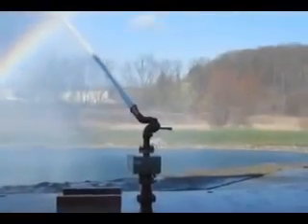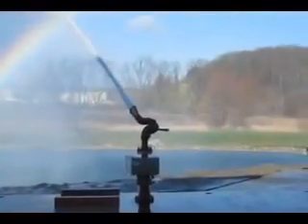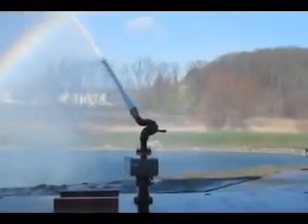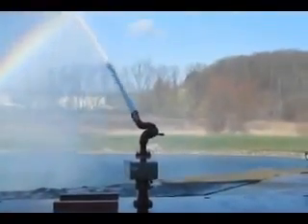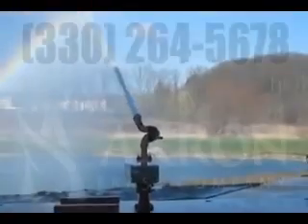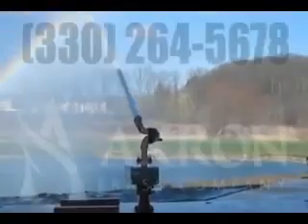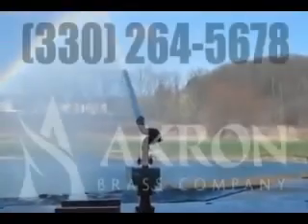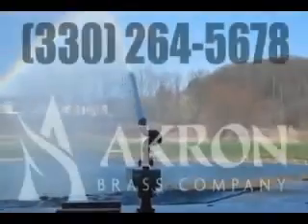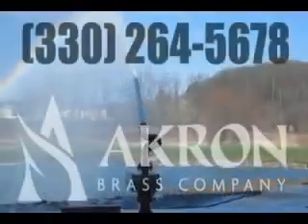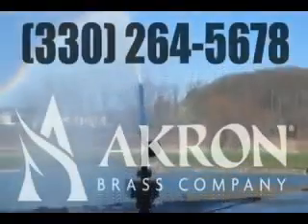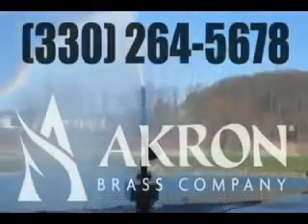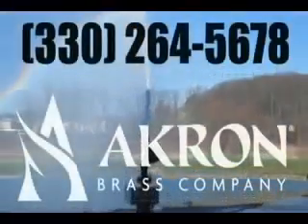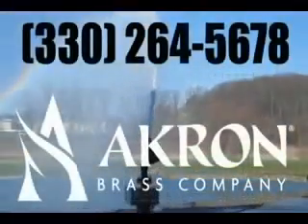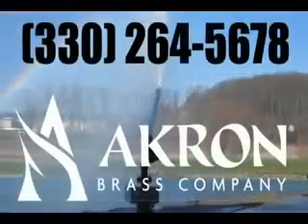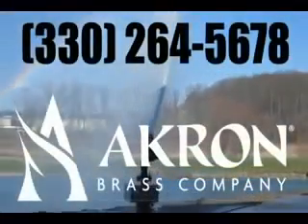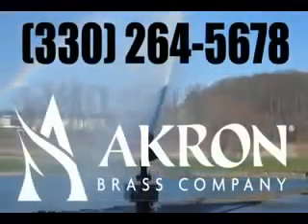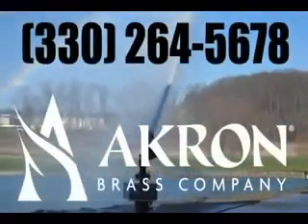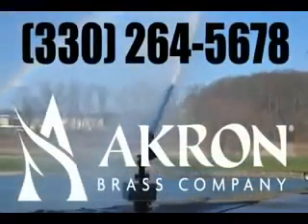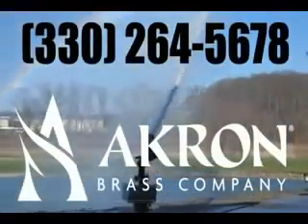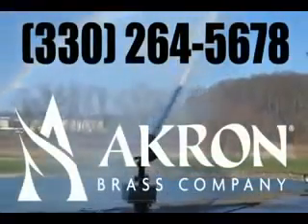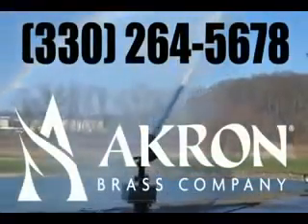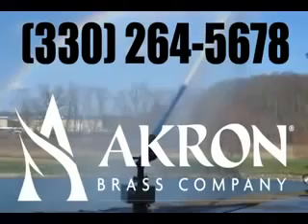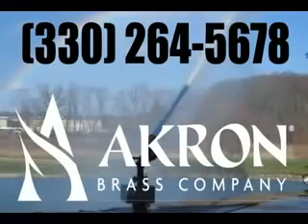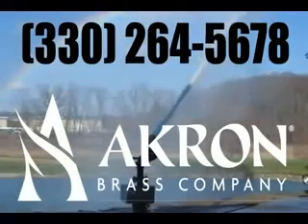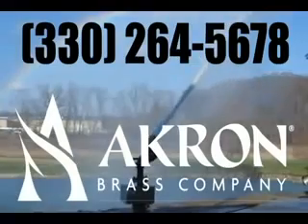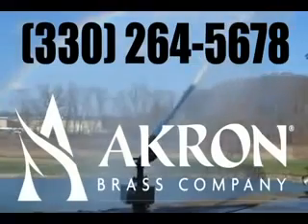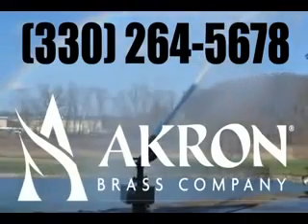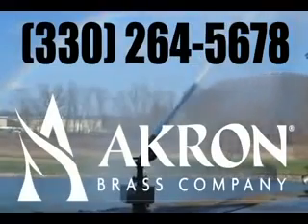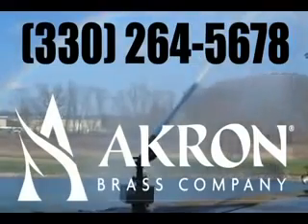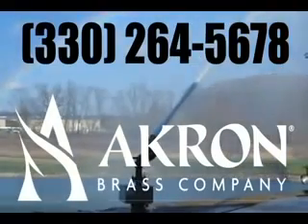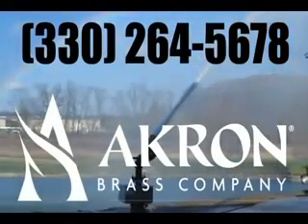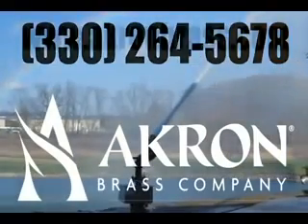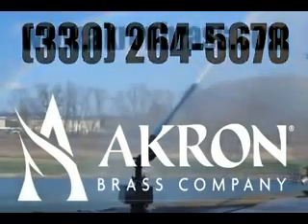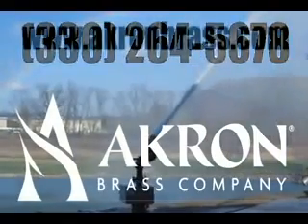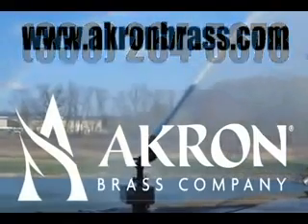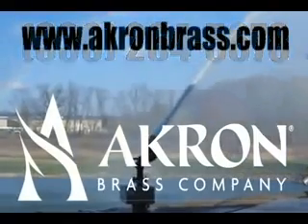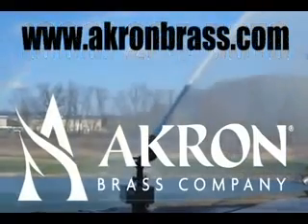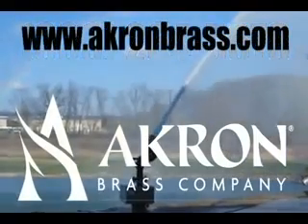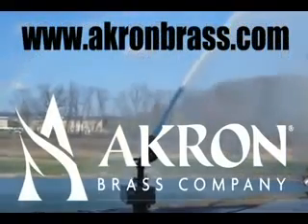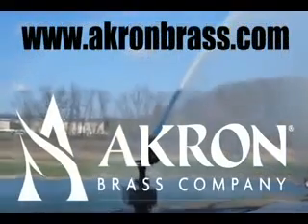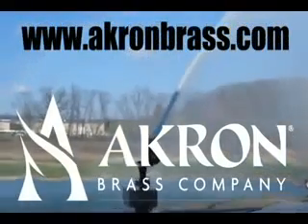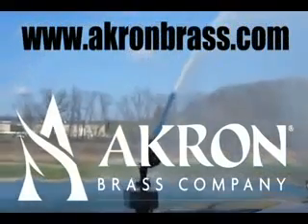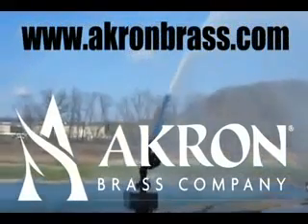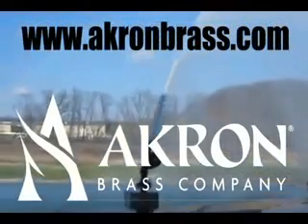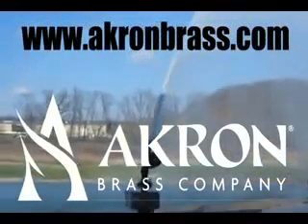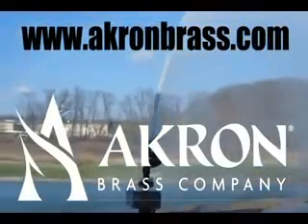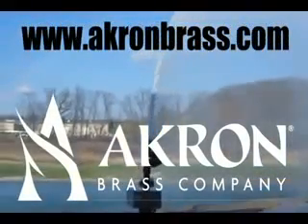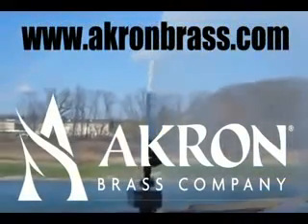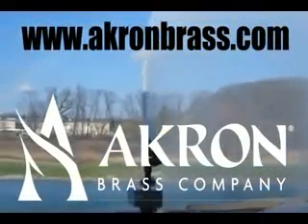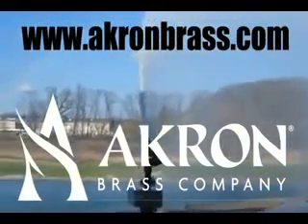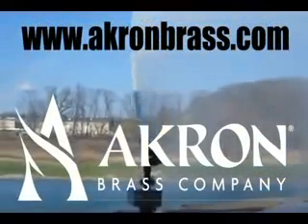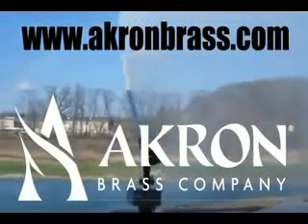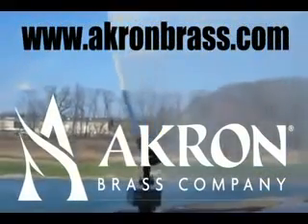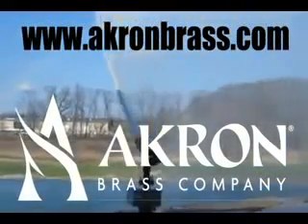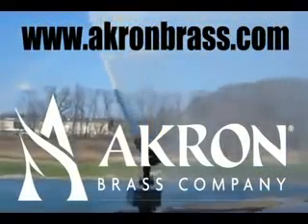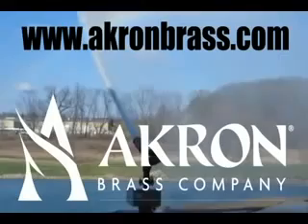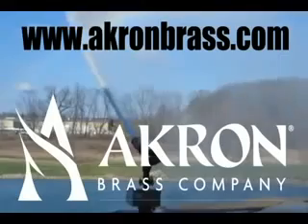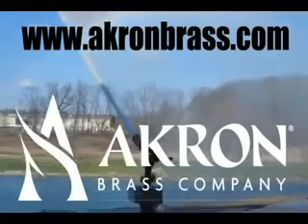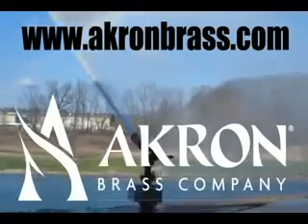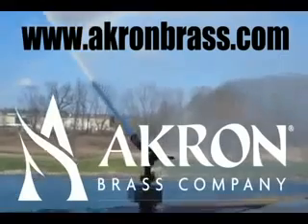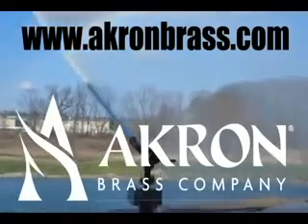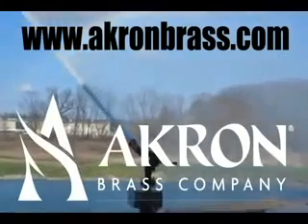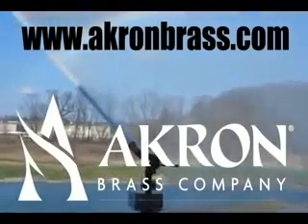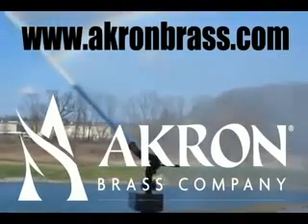330-264-5678, and visit us online at www.akronbrass.com.